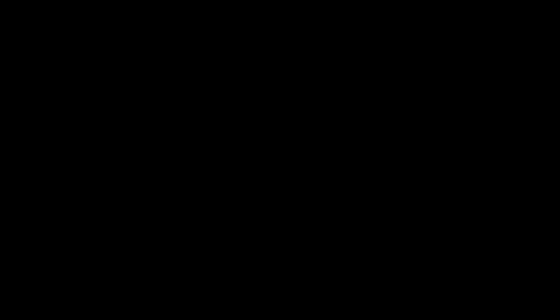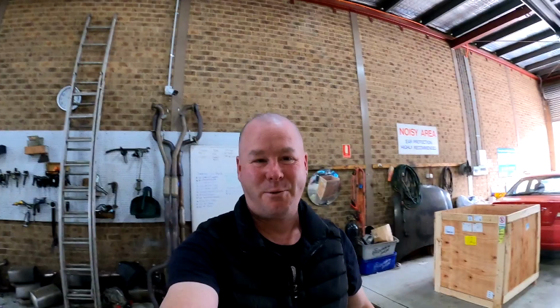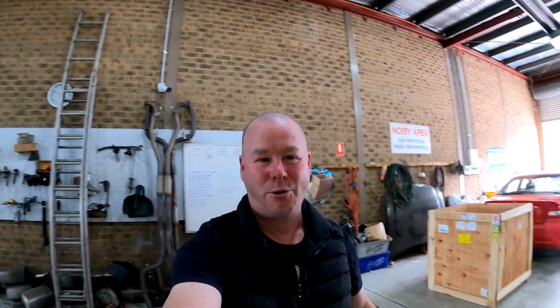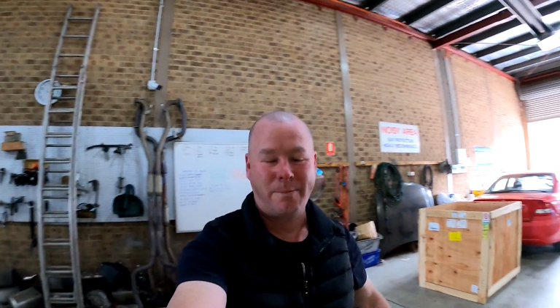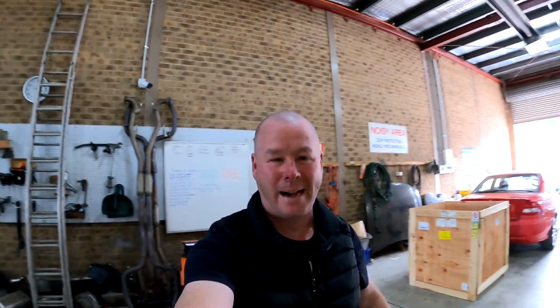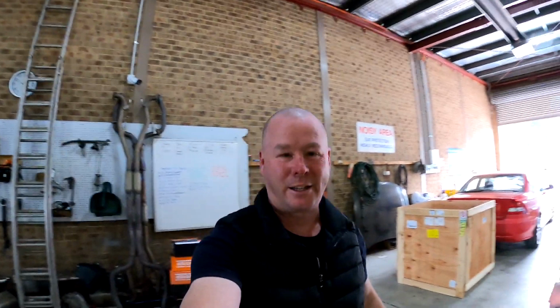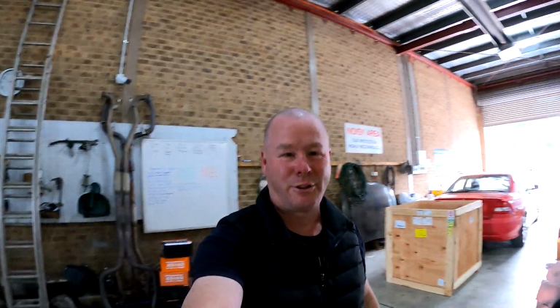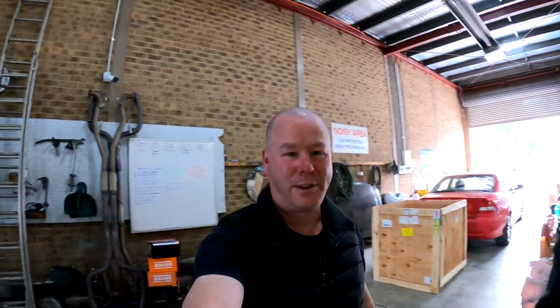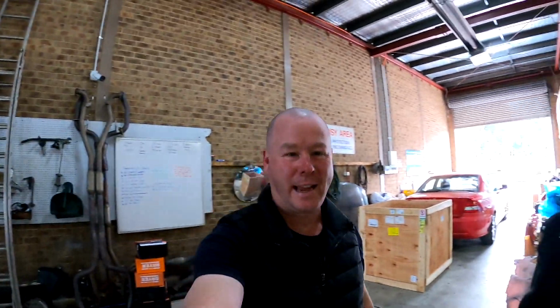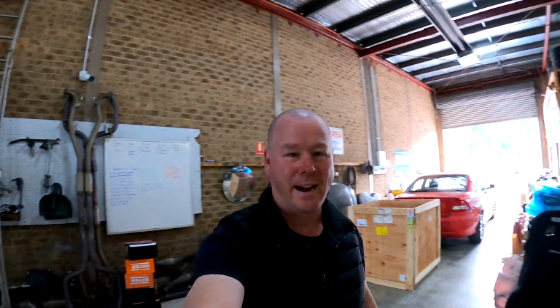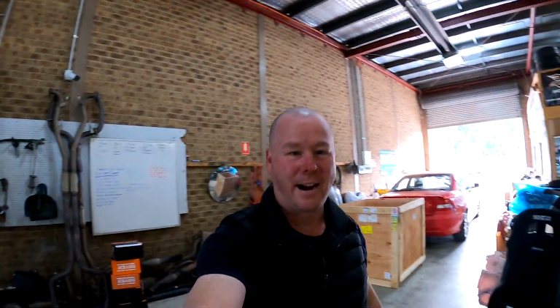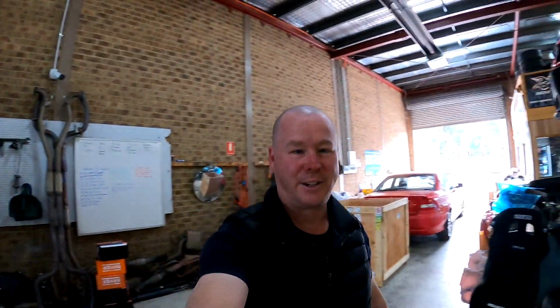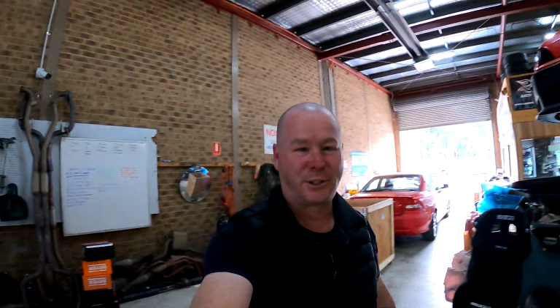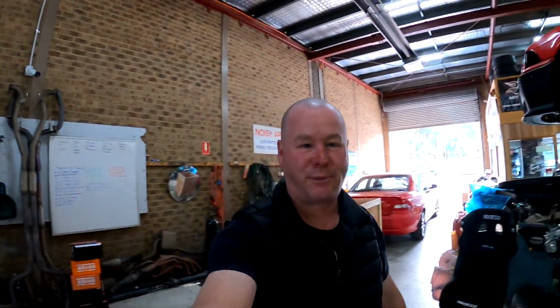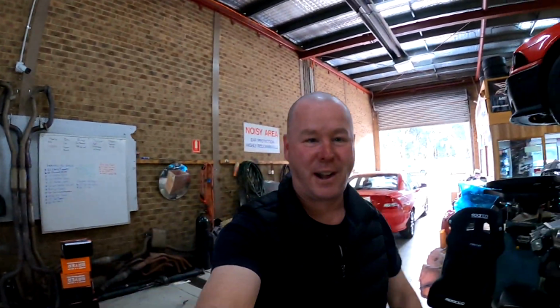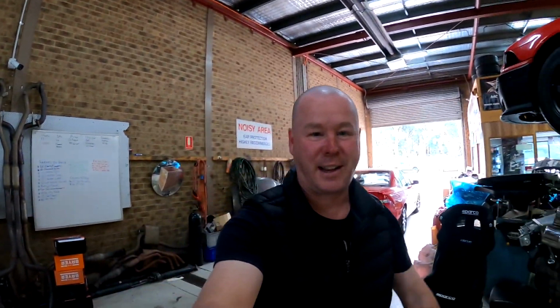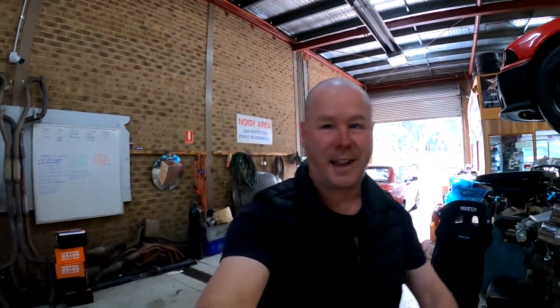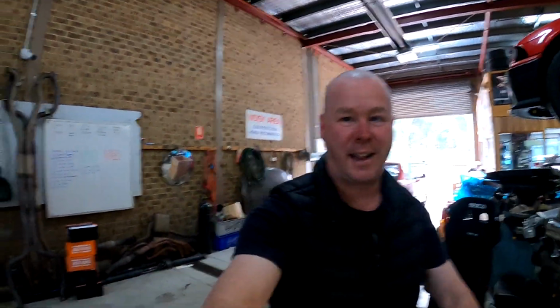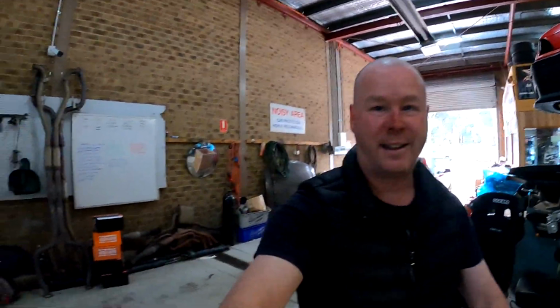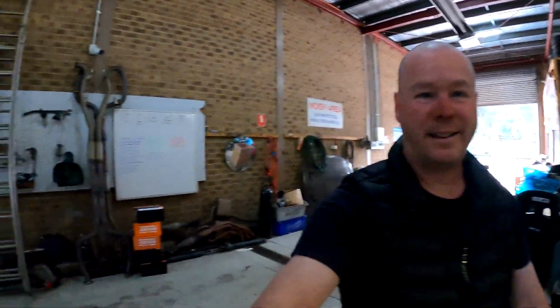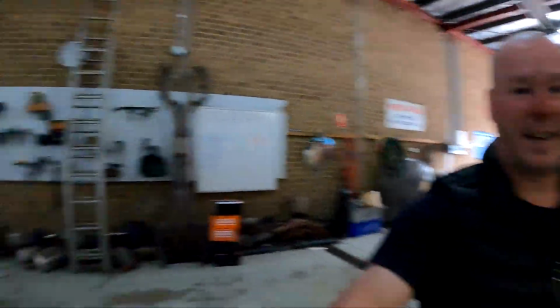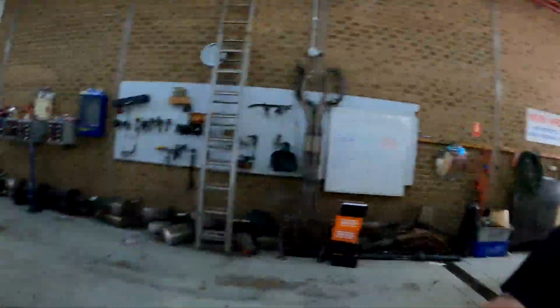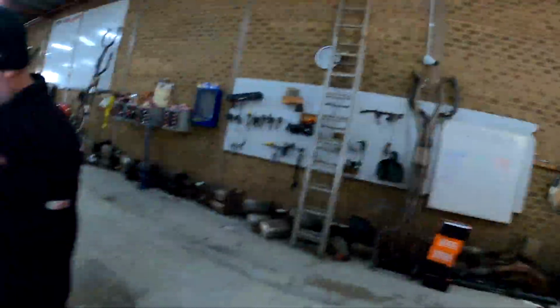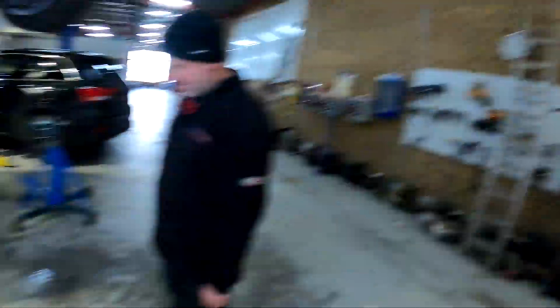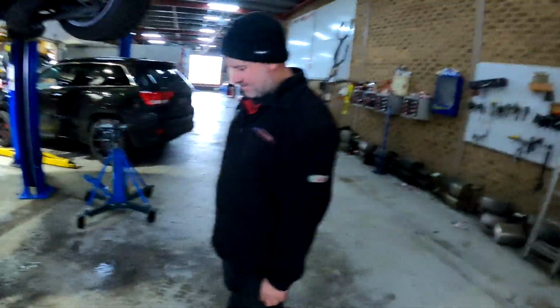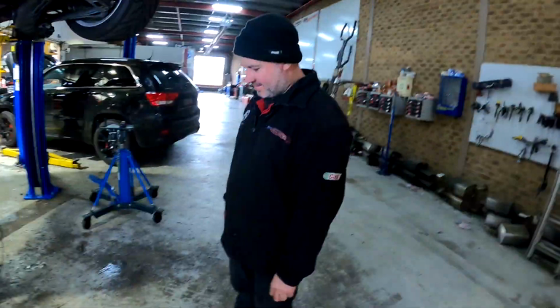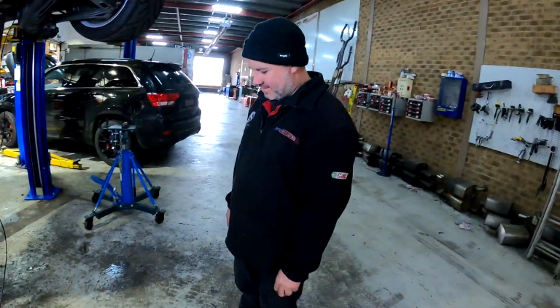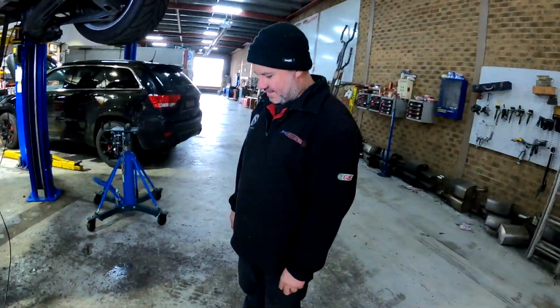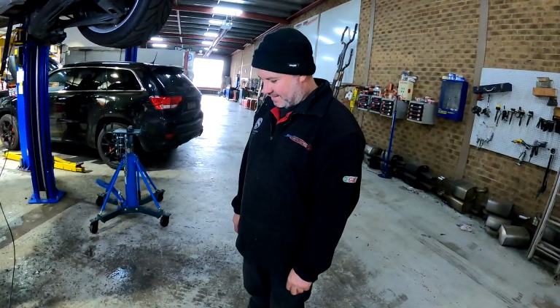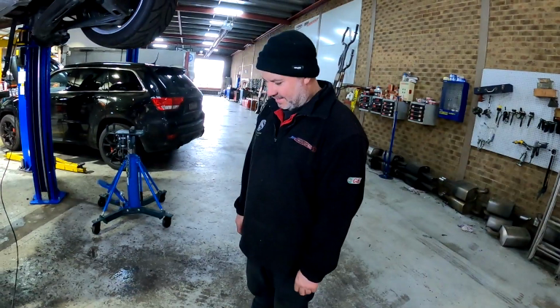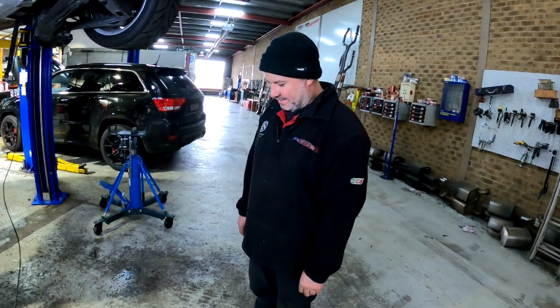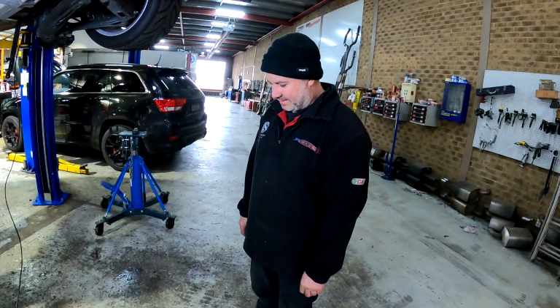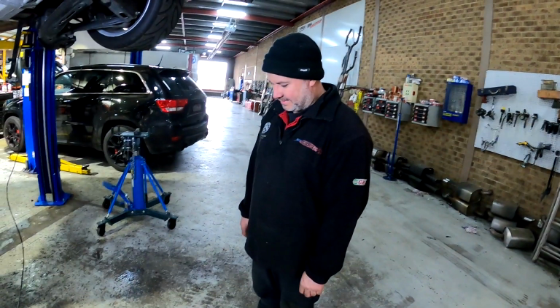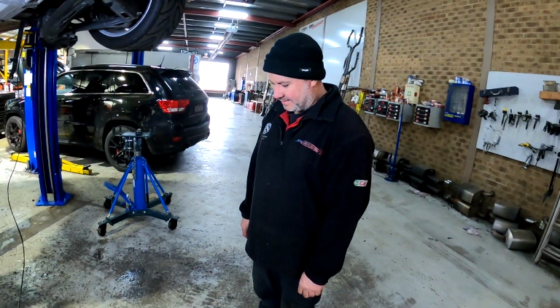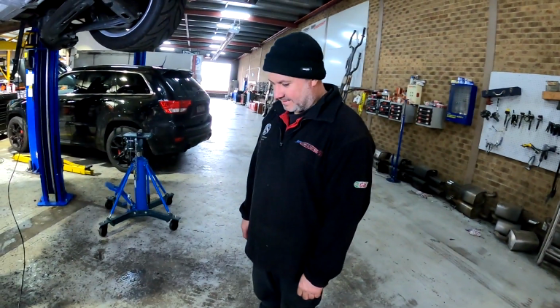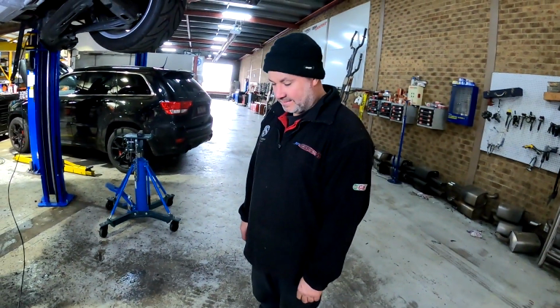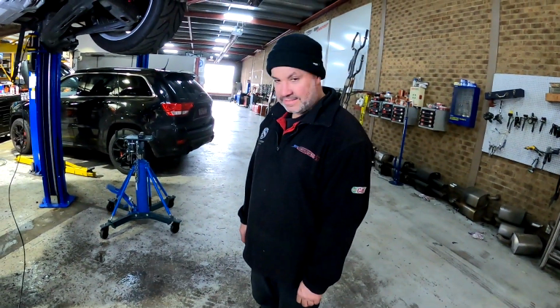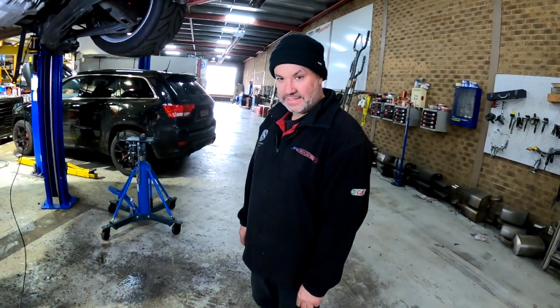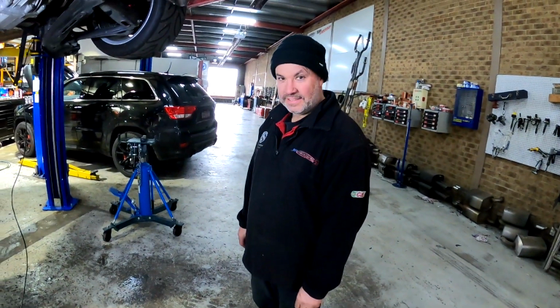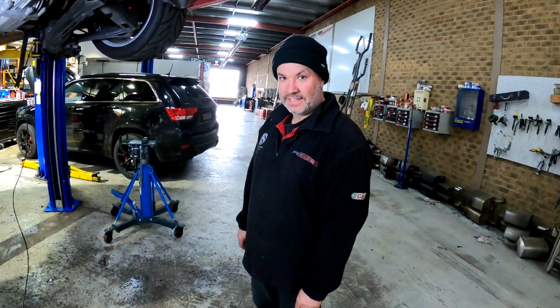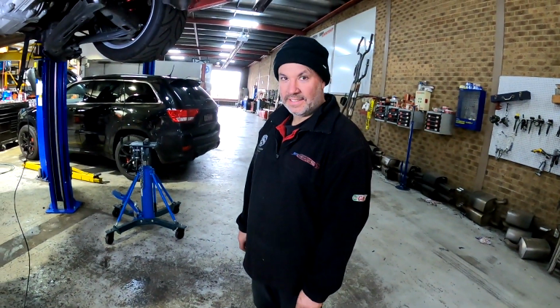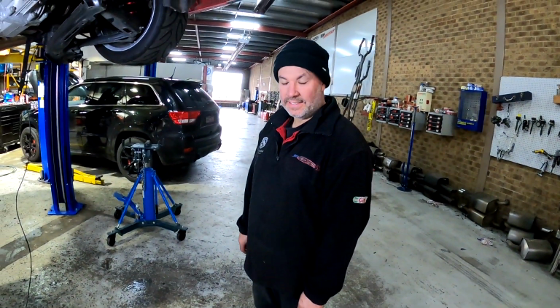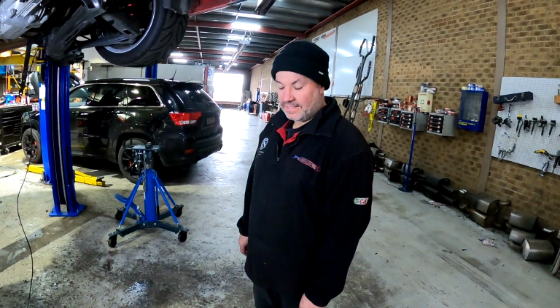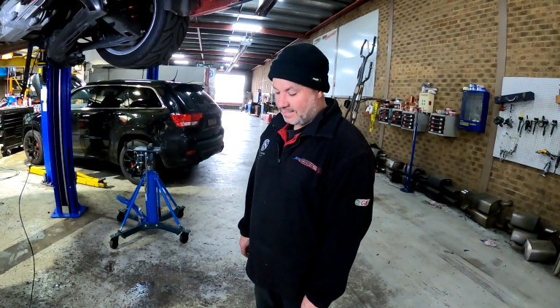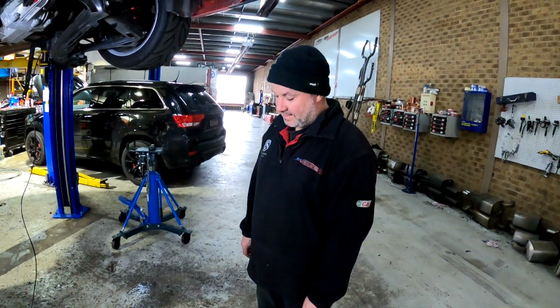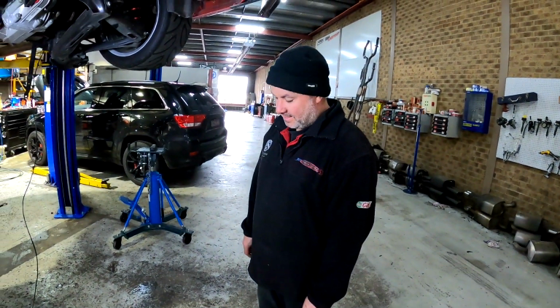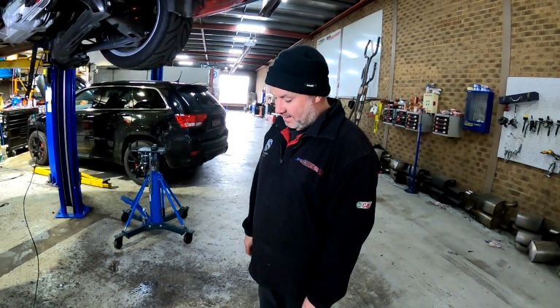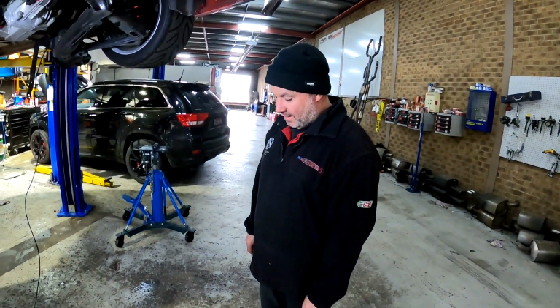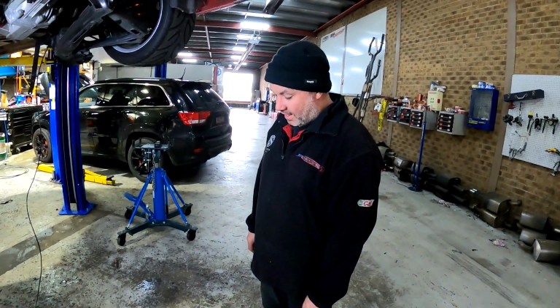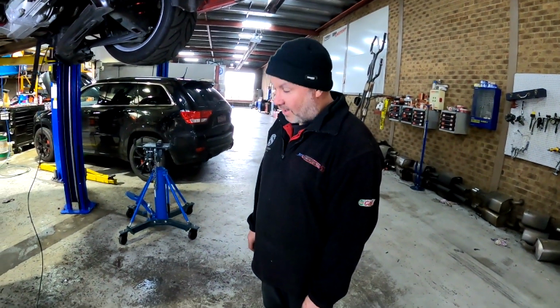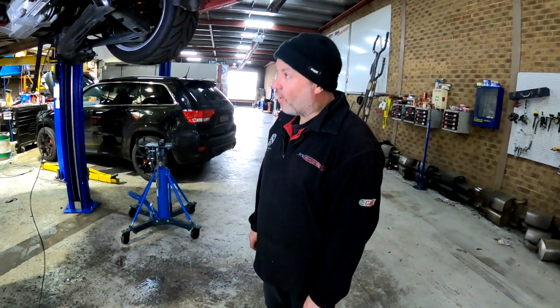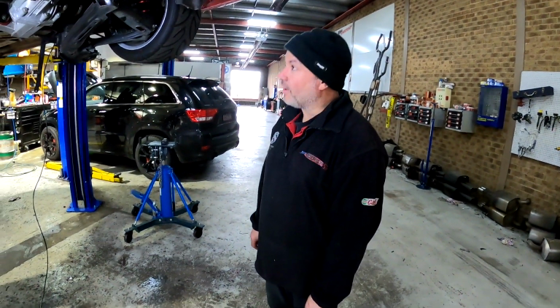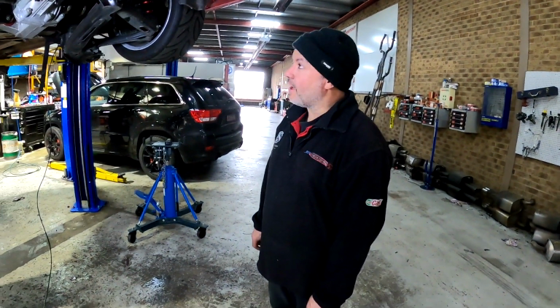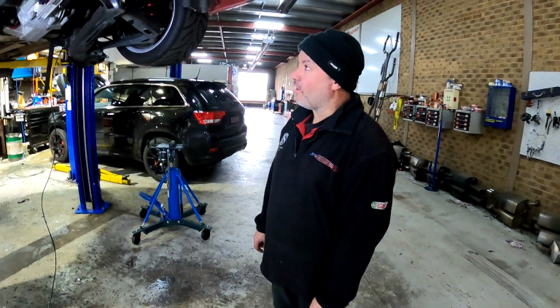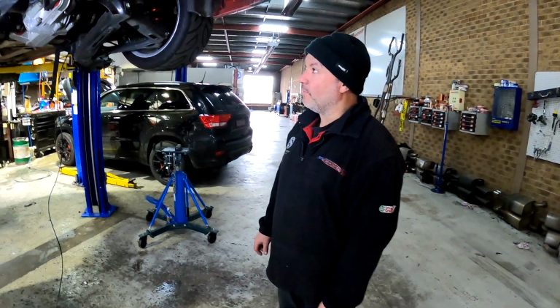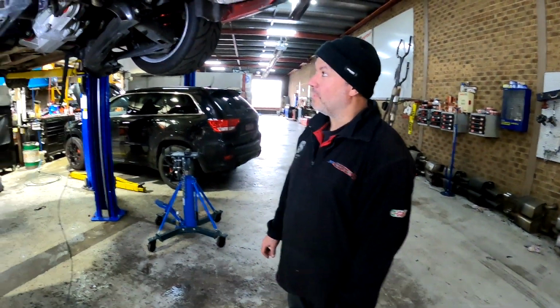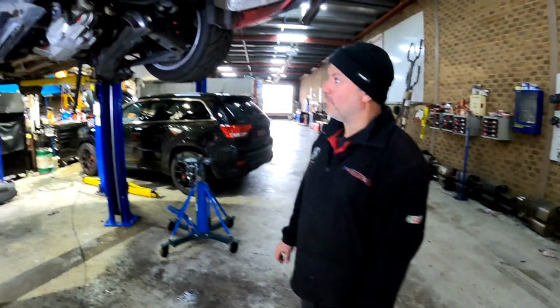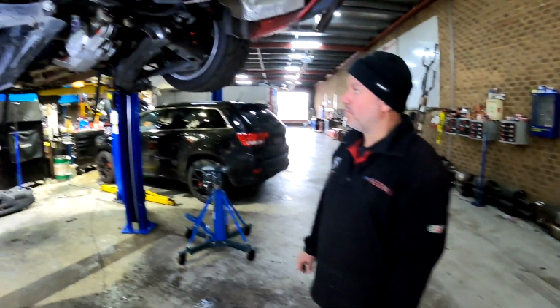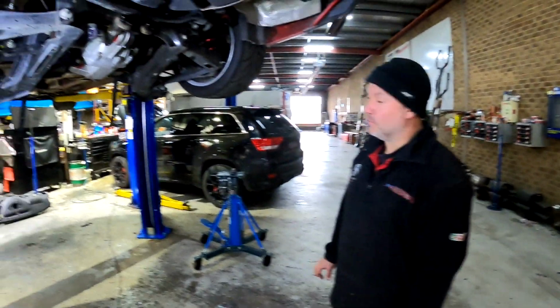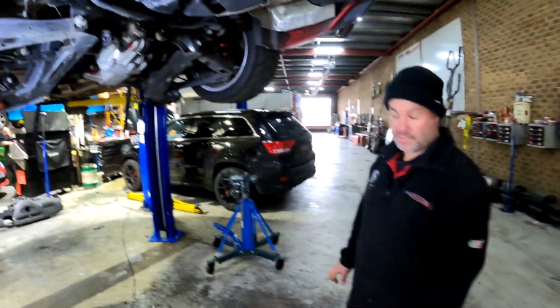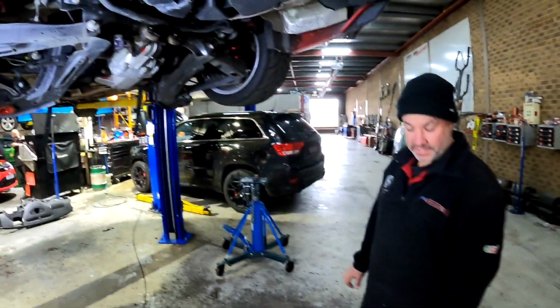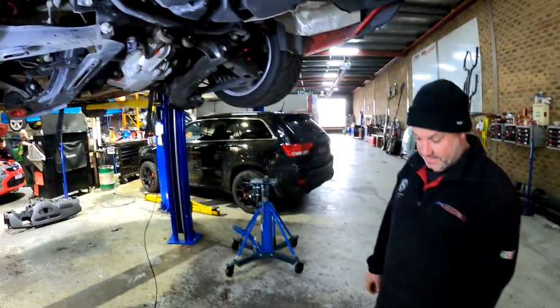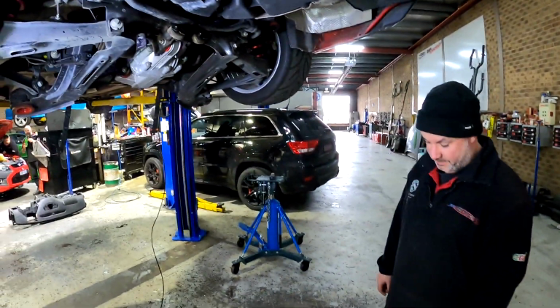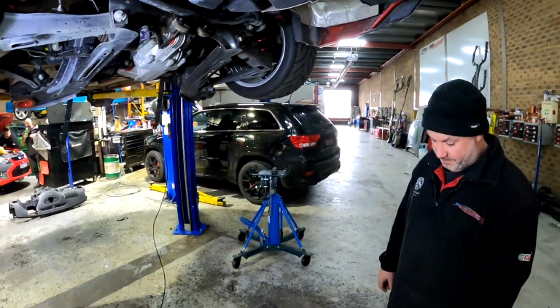Welcome back to Clooney Garage. It's Fred here and Chief Engineer Marcus. What are we doing today? Ongoing with the fuel system.